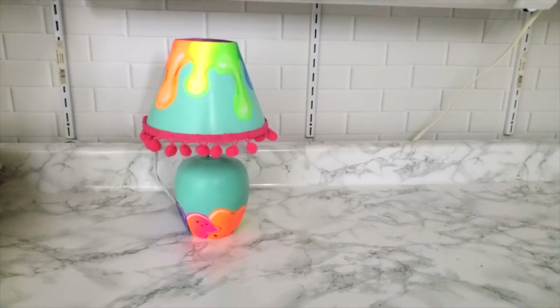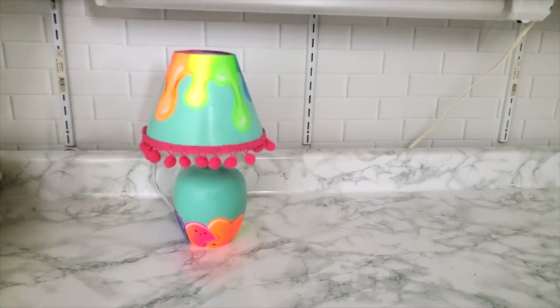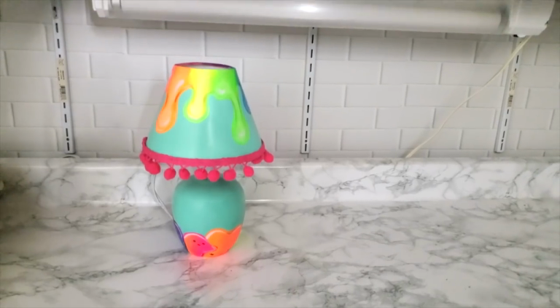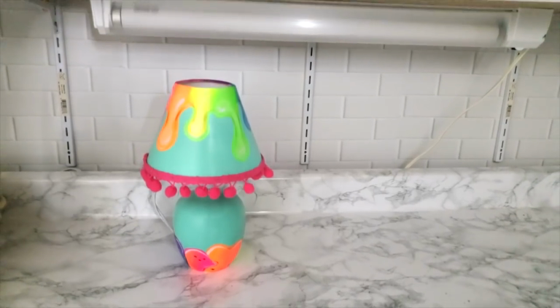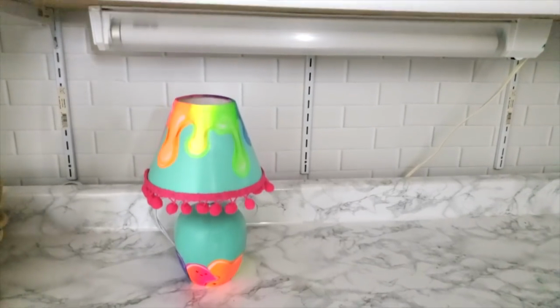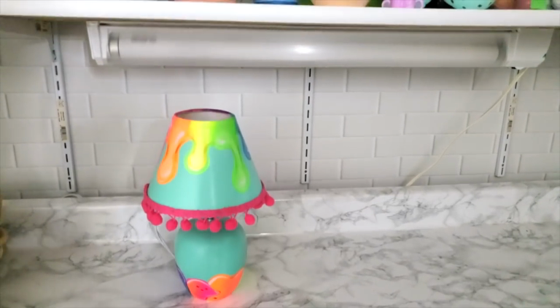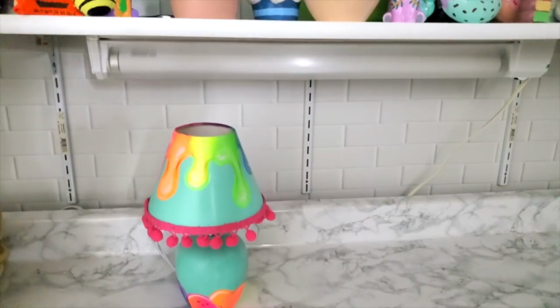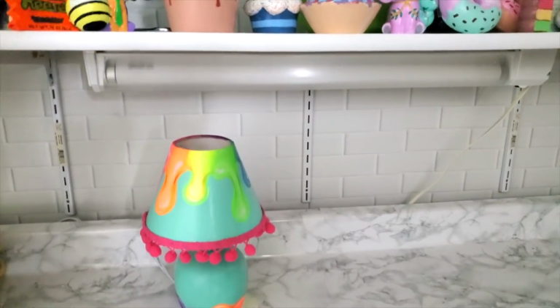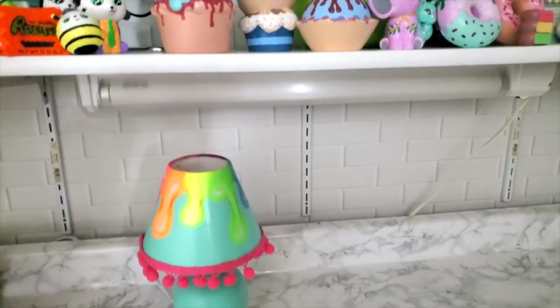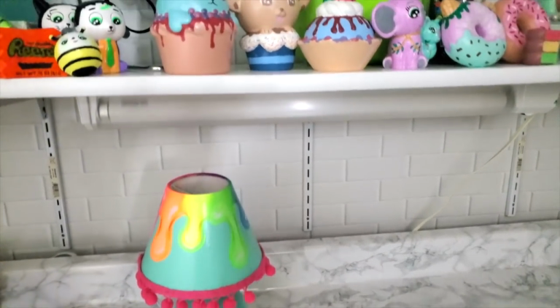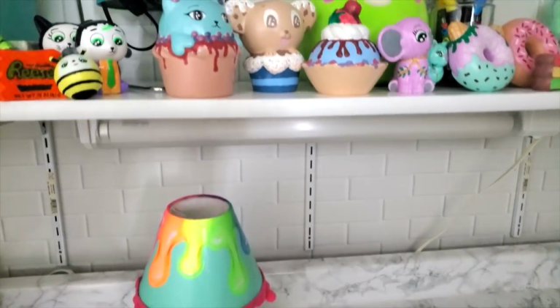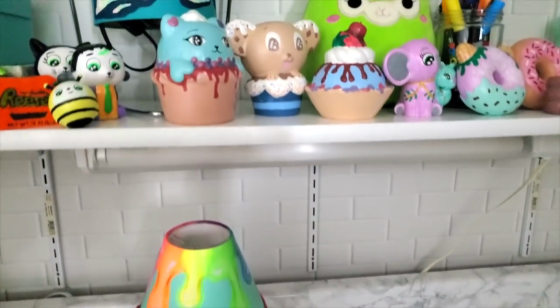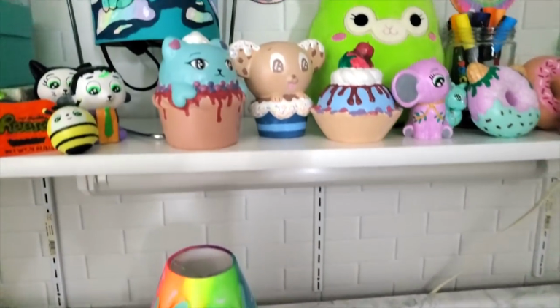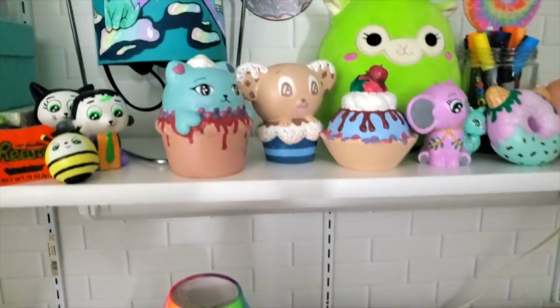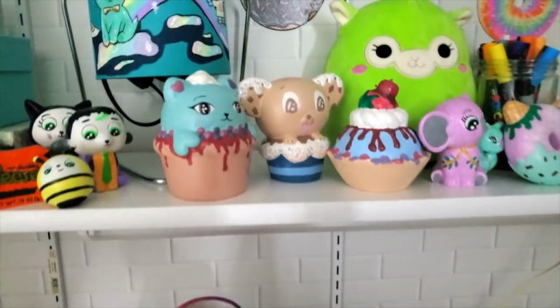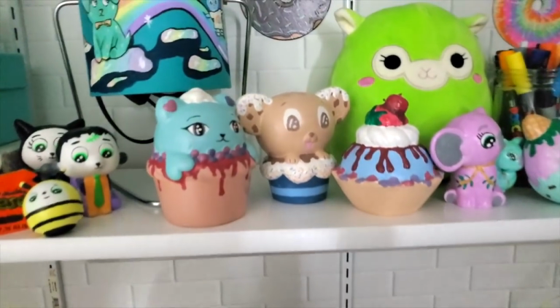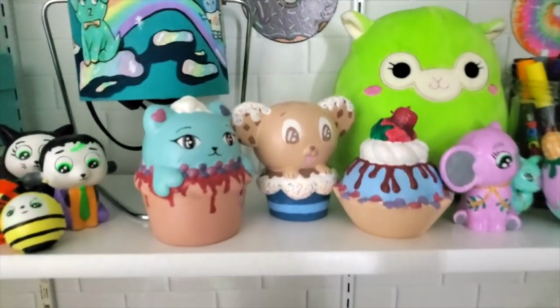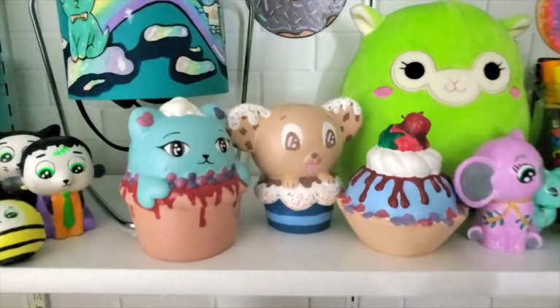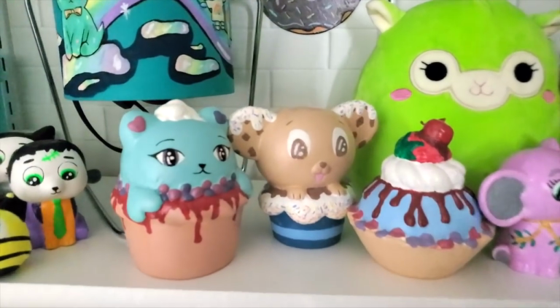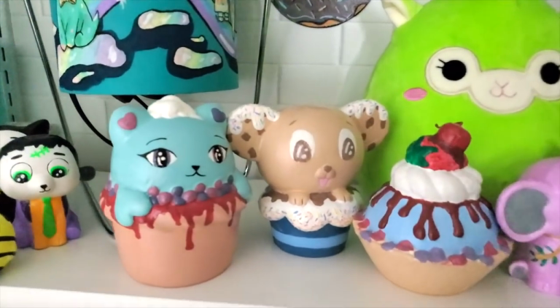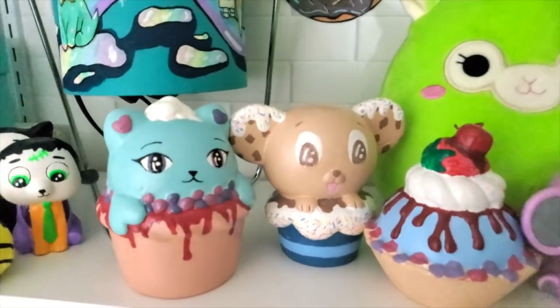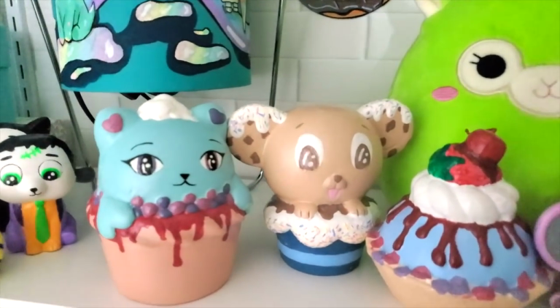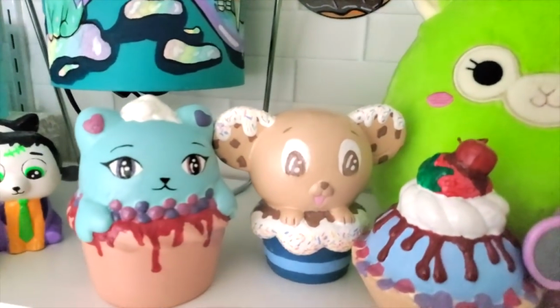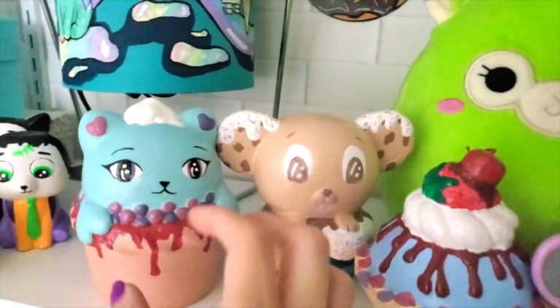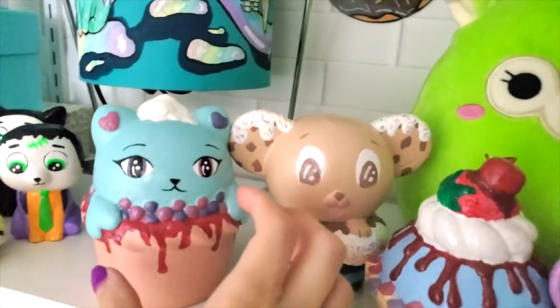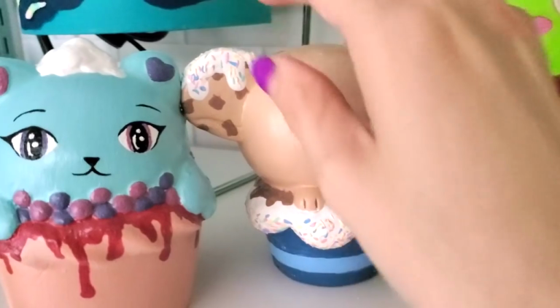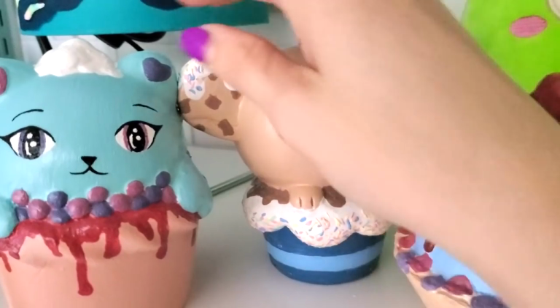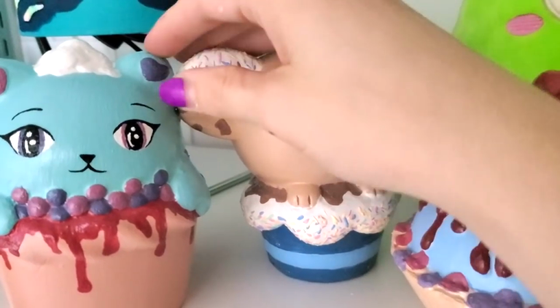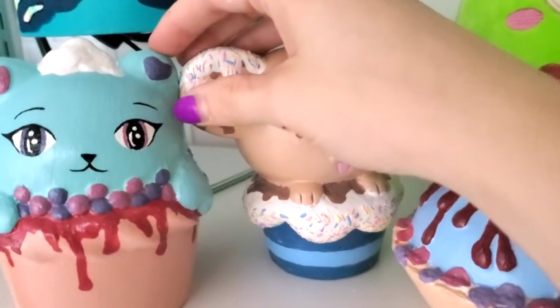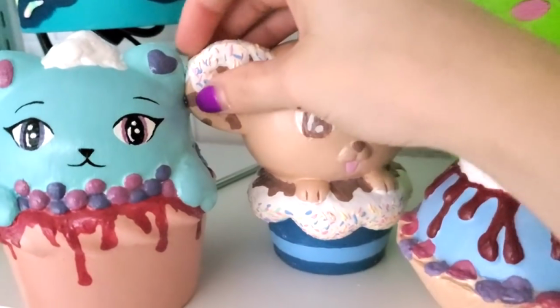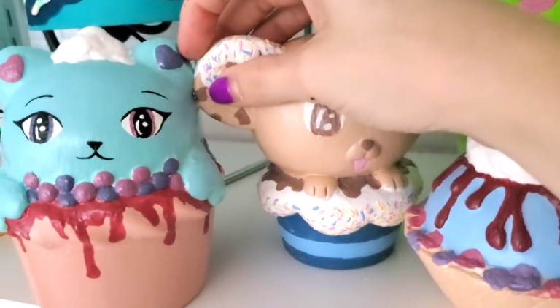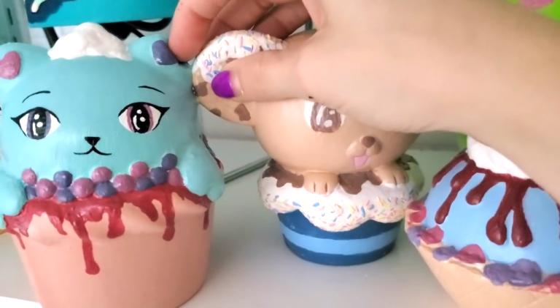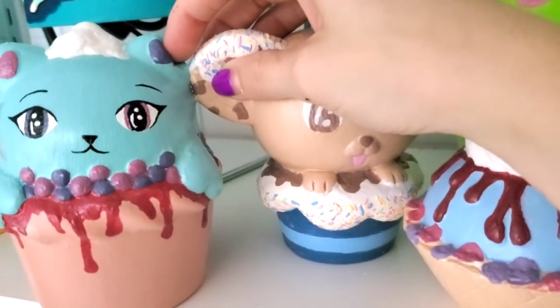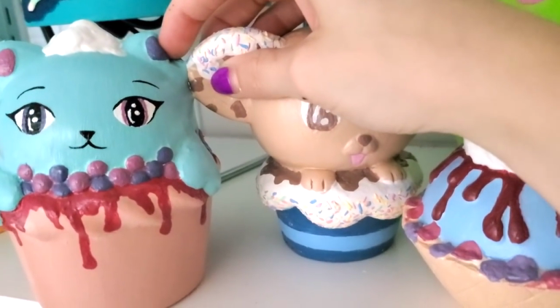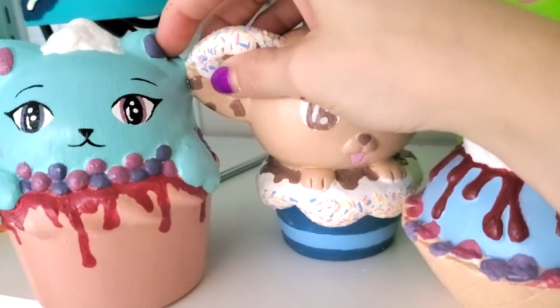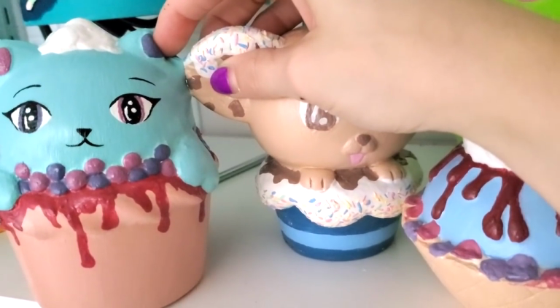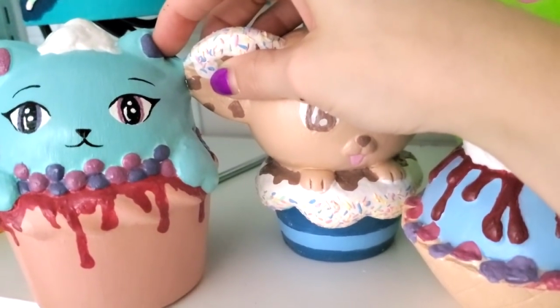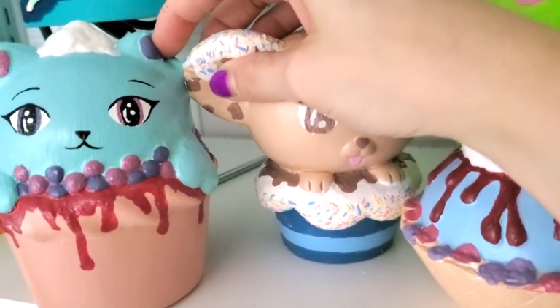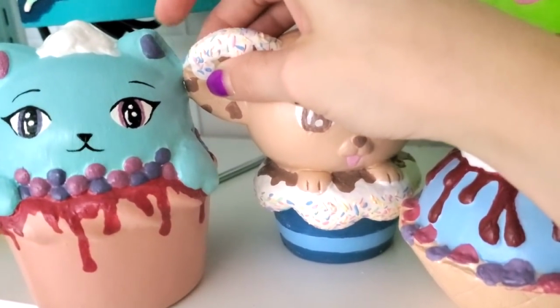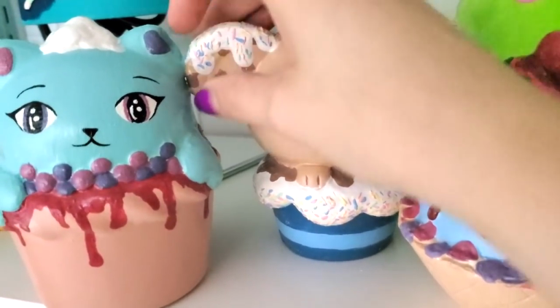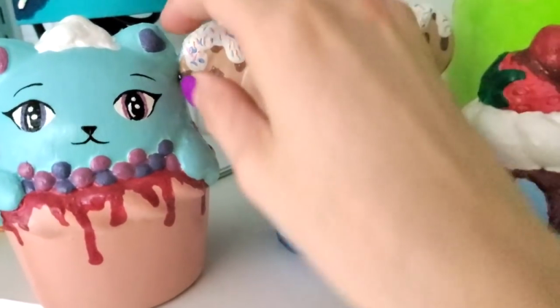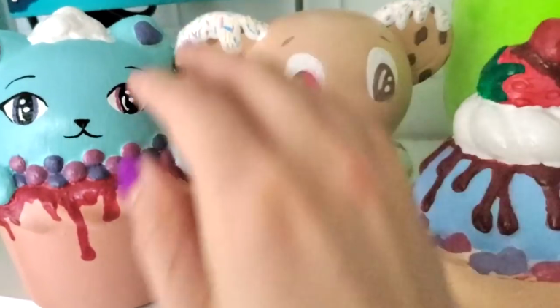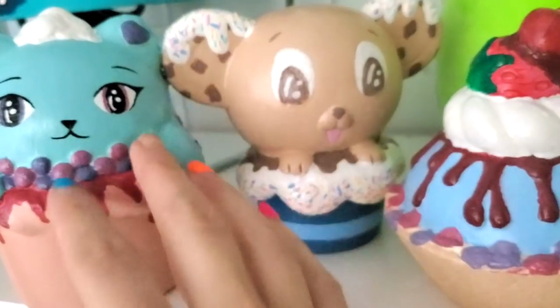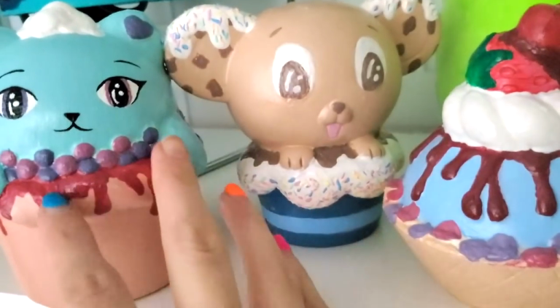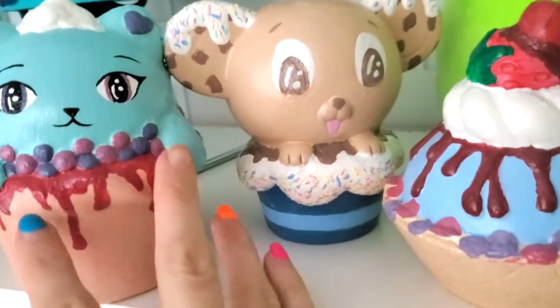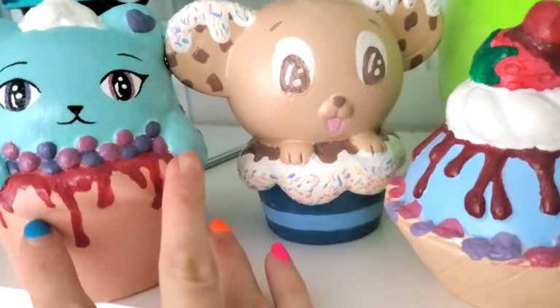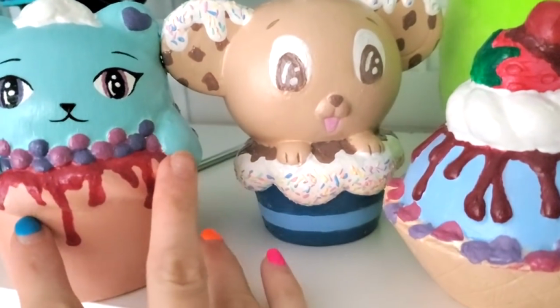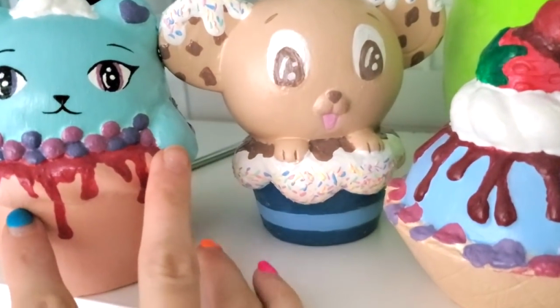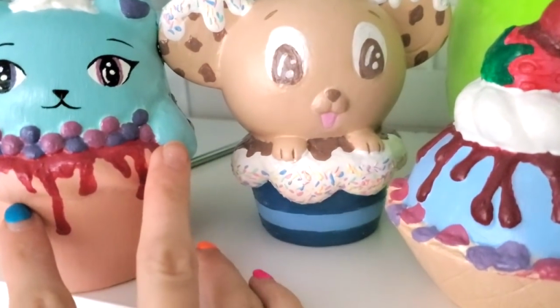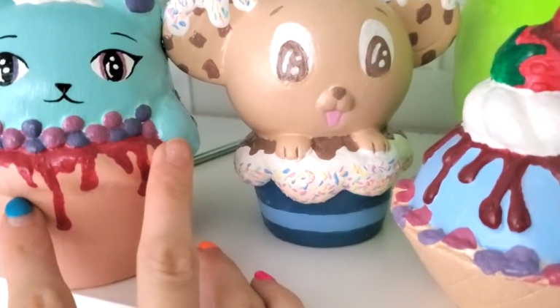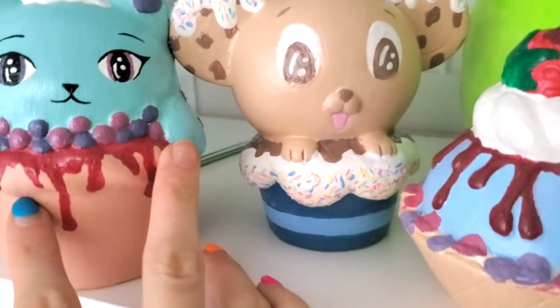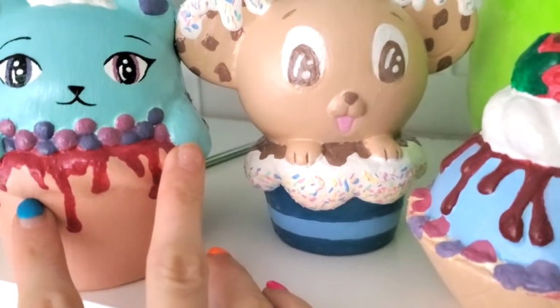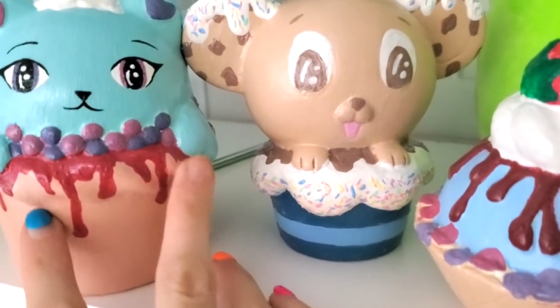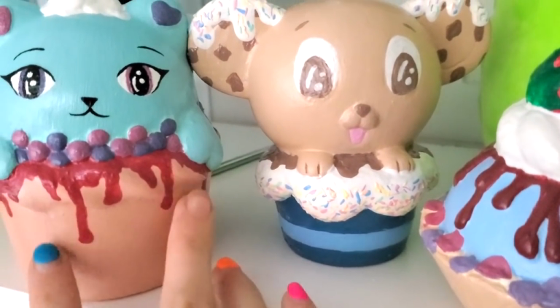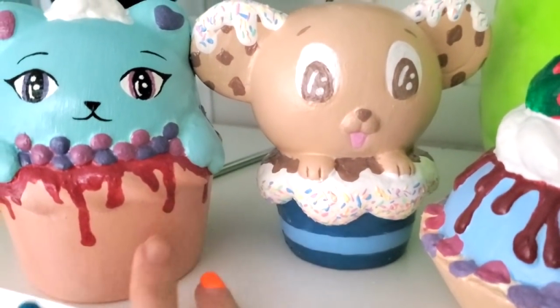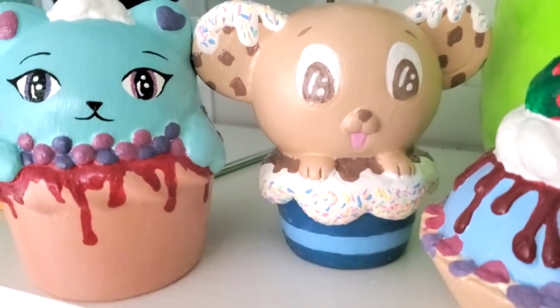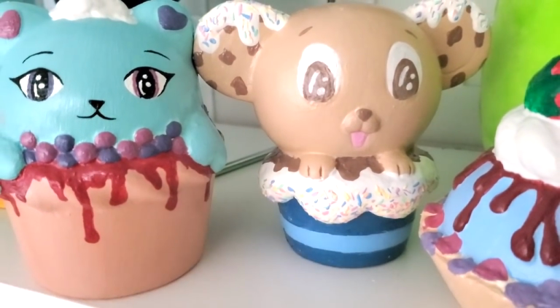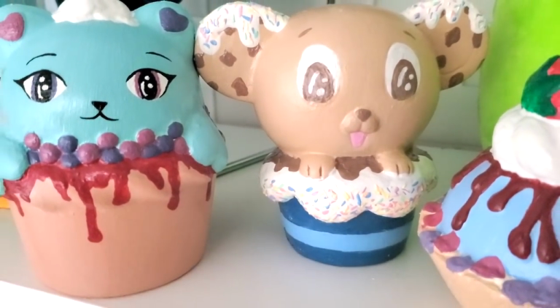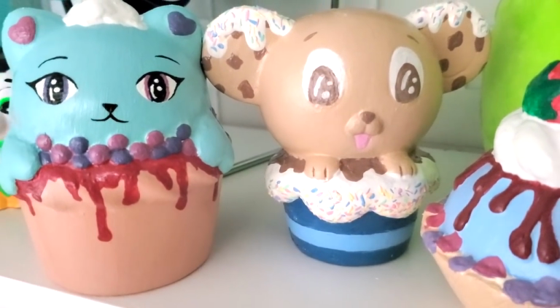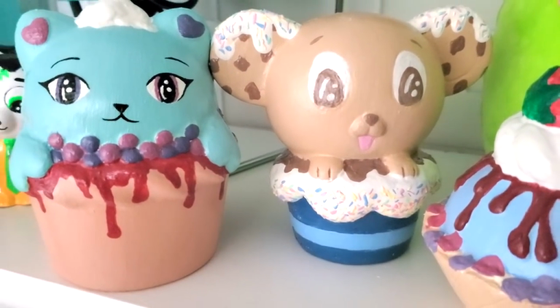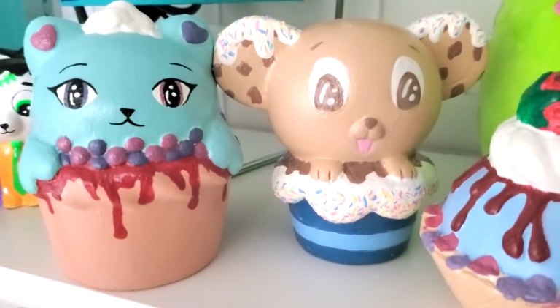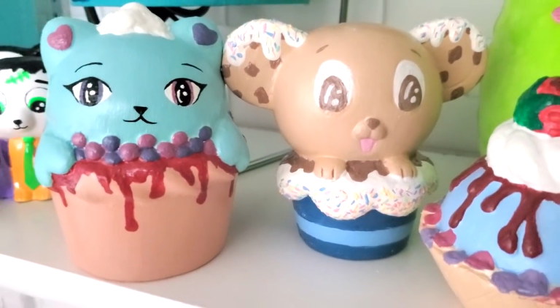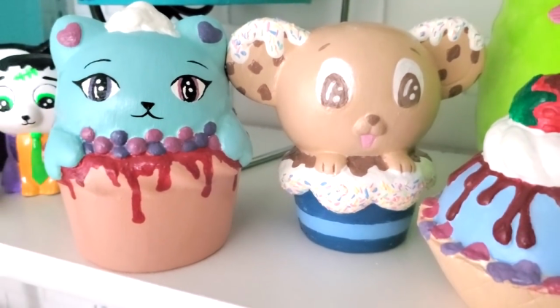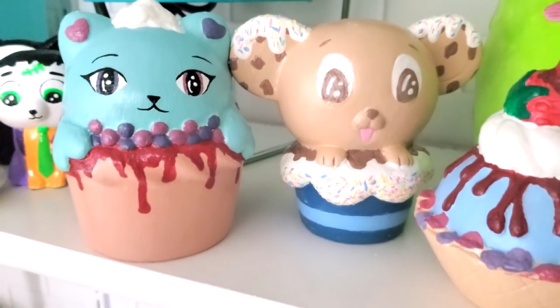Oh wait — I have a quick update on Chip and Cherry. Their ears are now connected. They have yet to comment on what this means for their relationship.